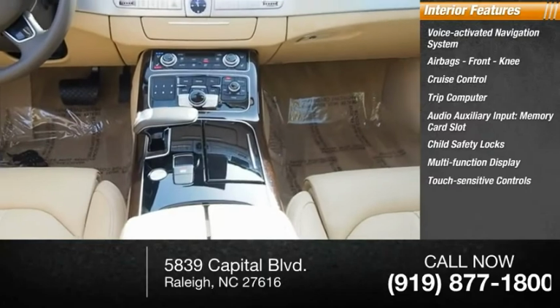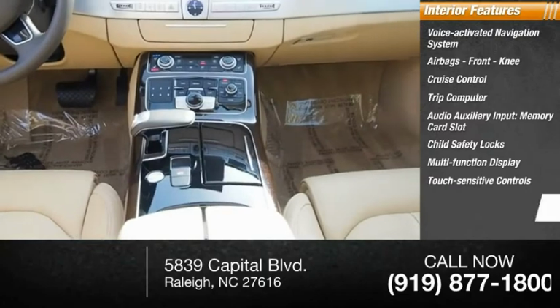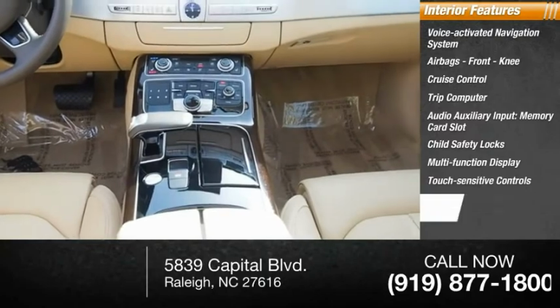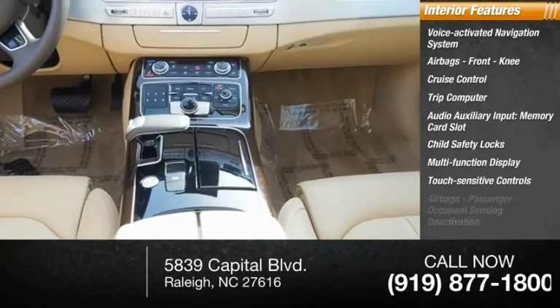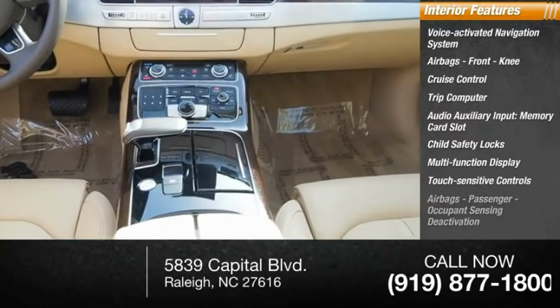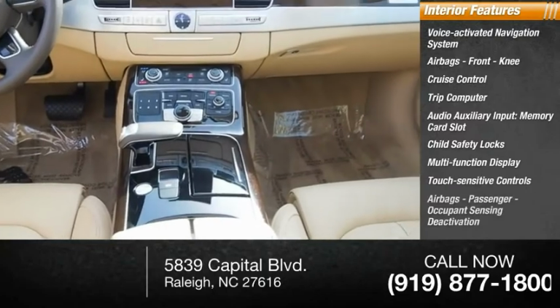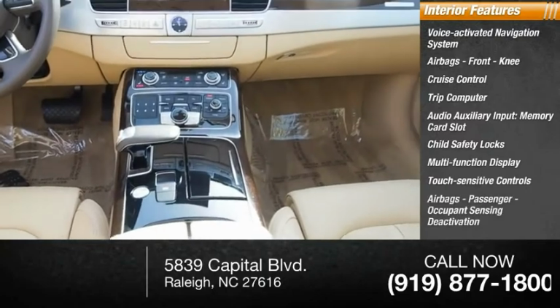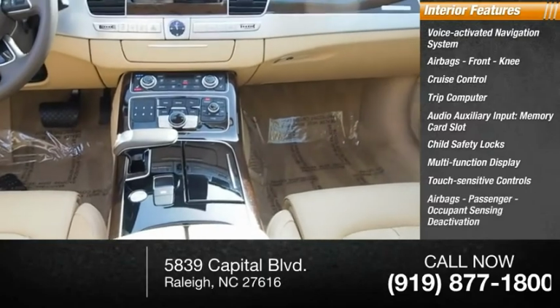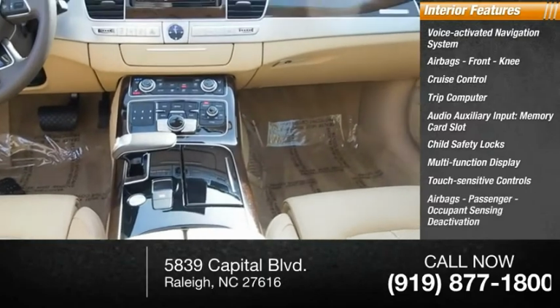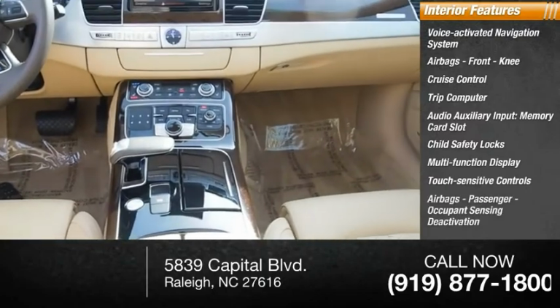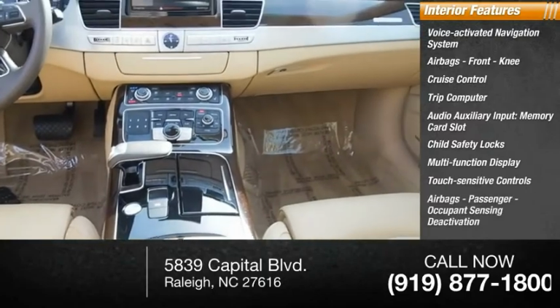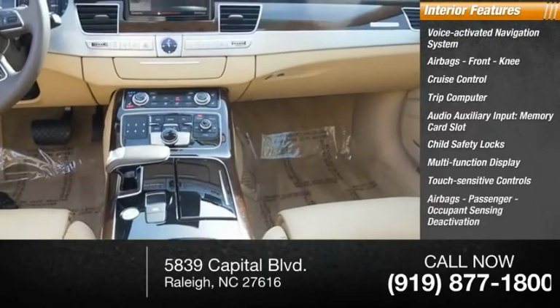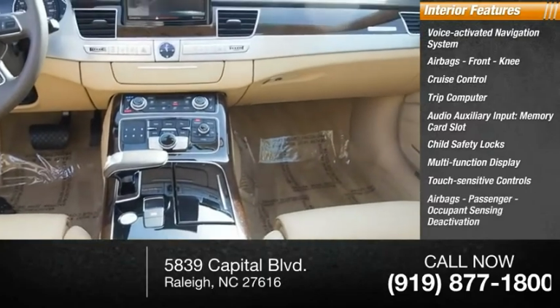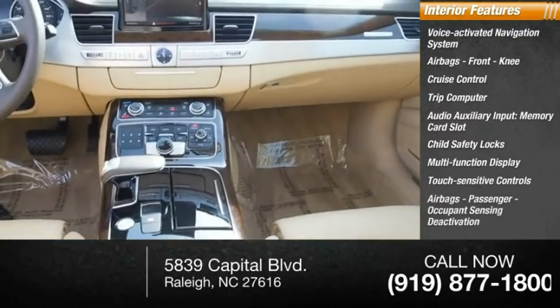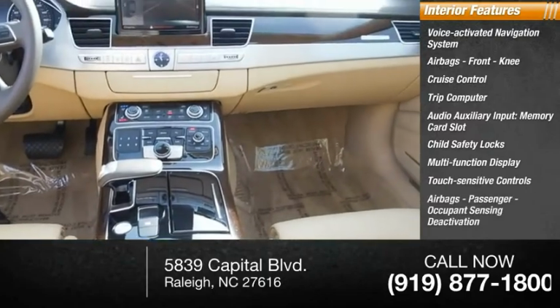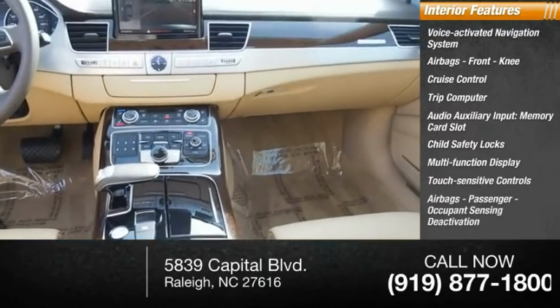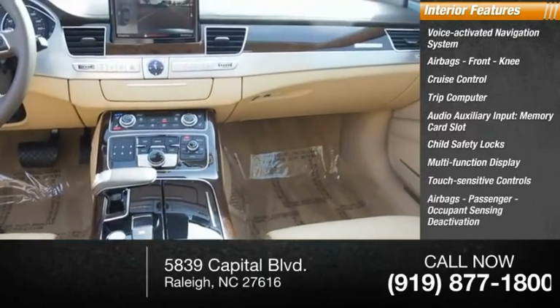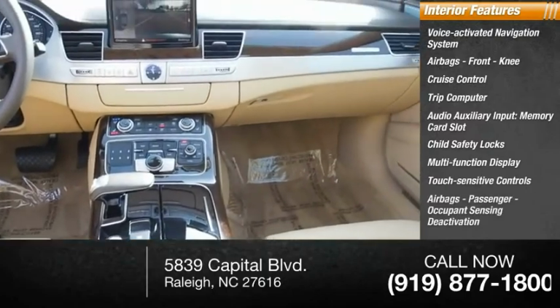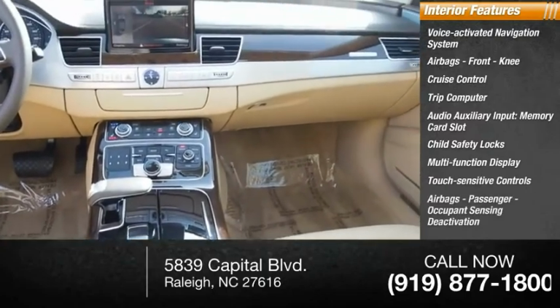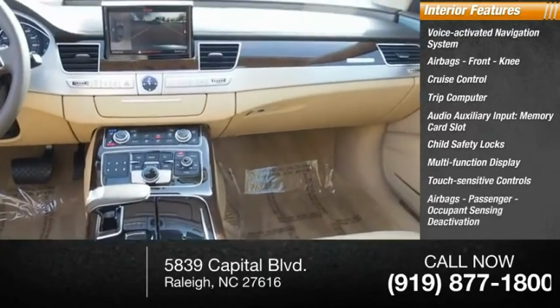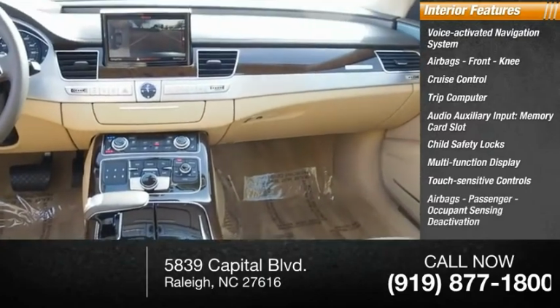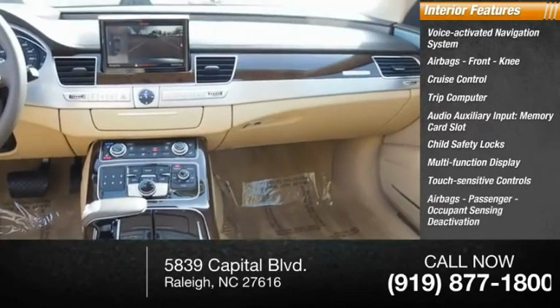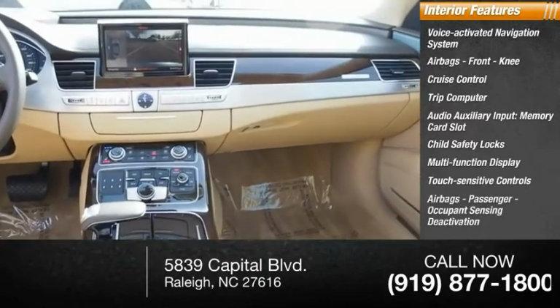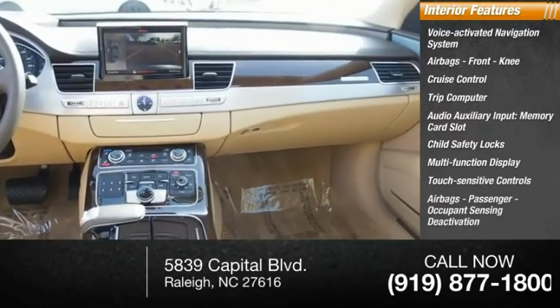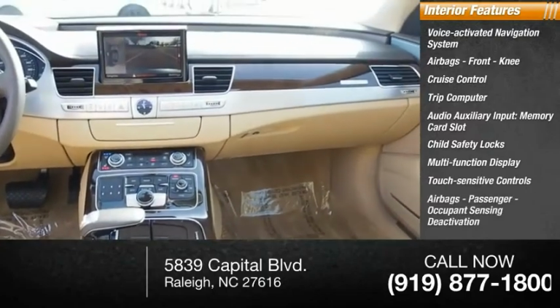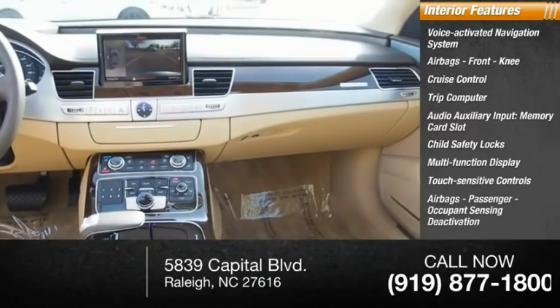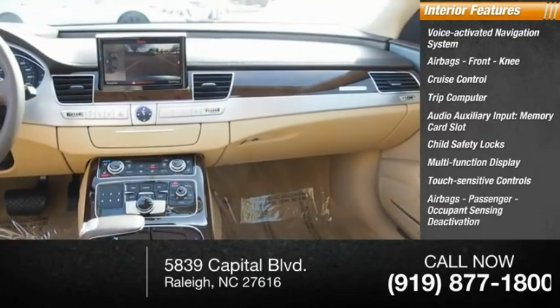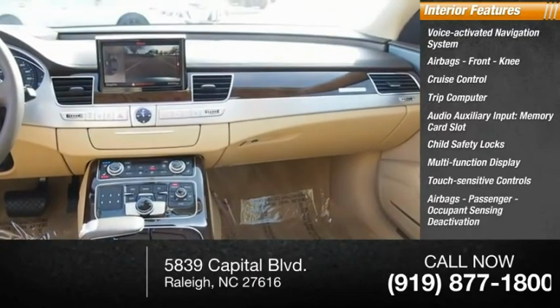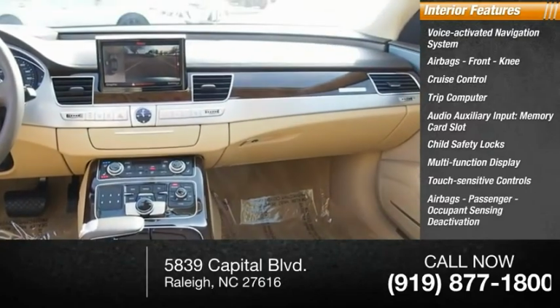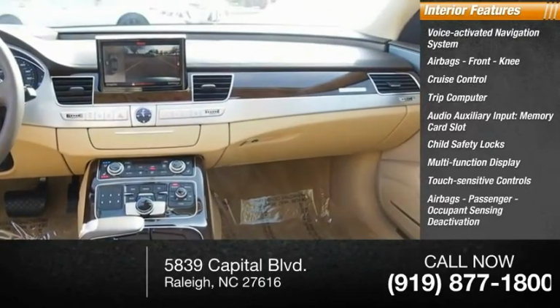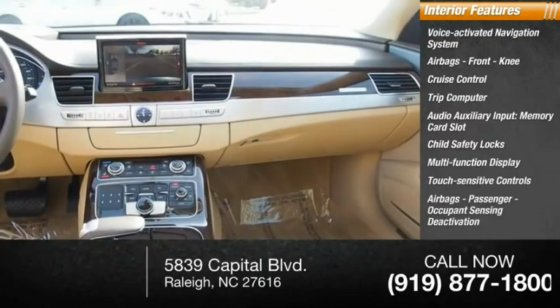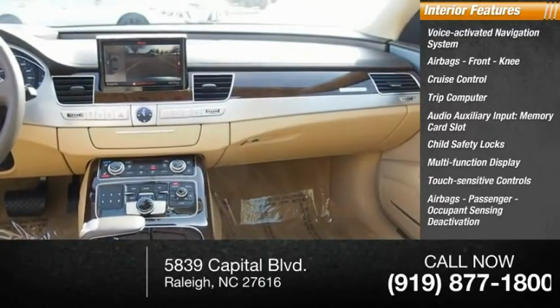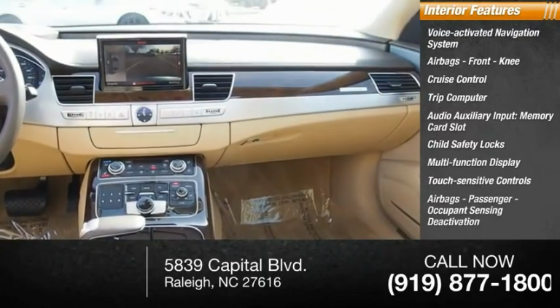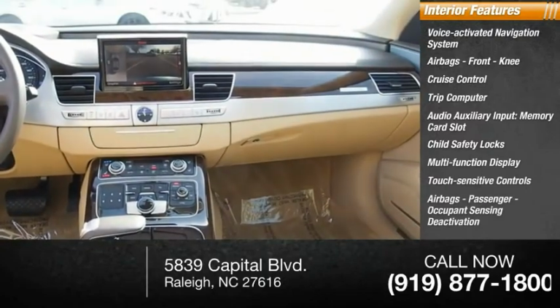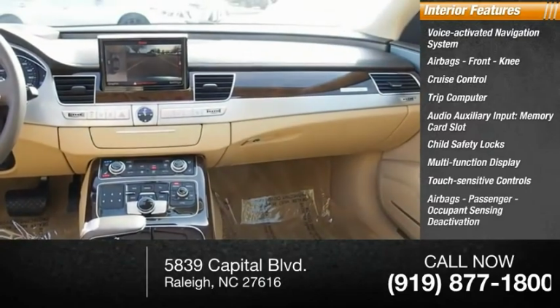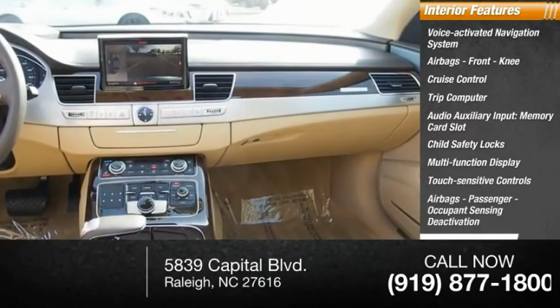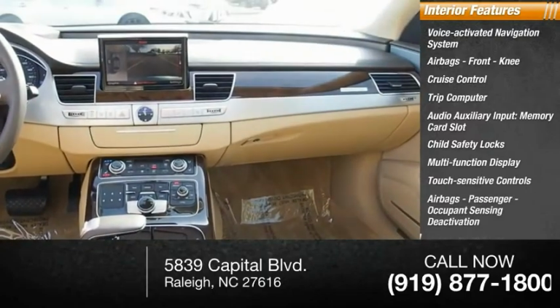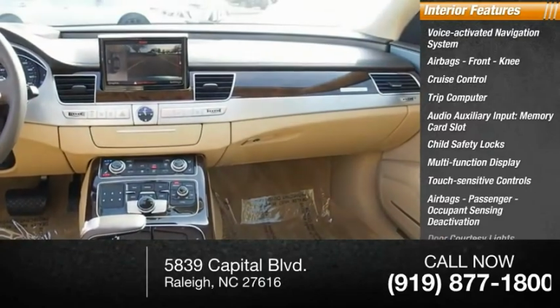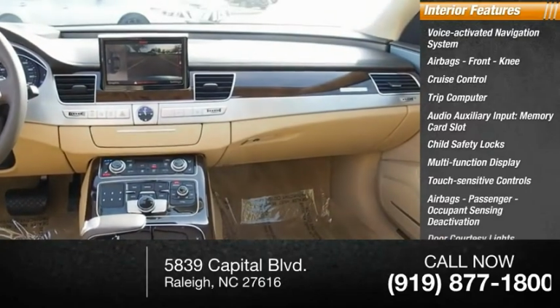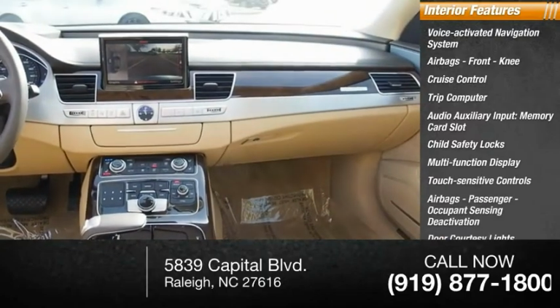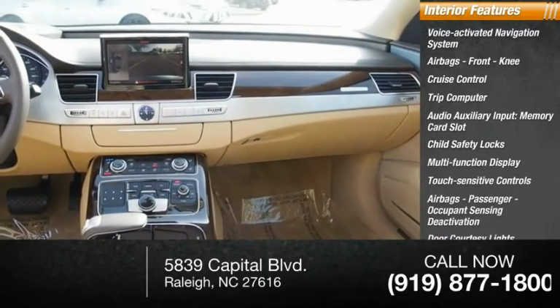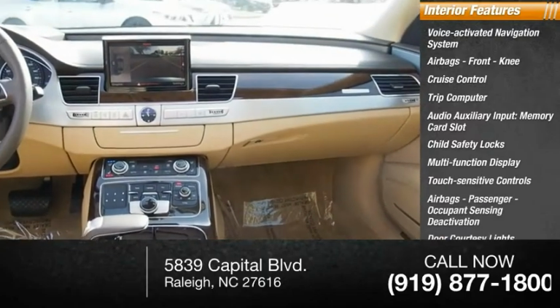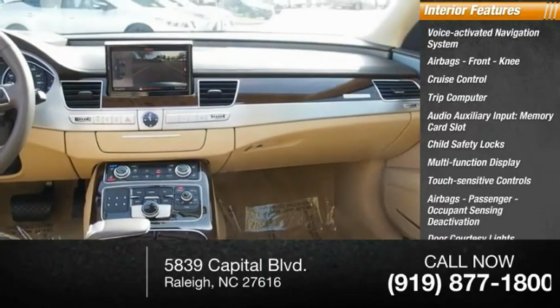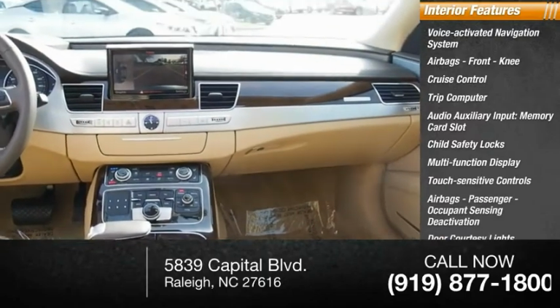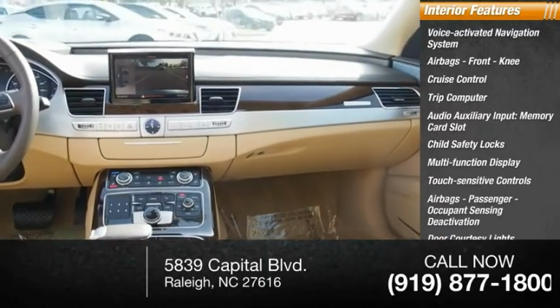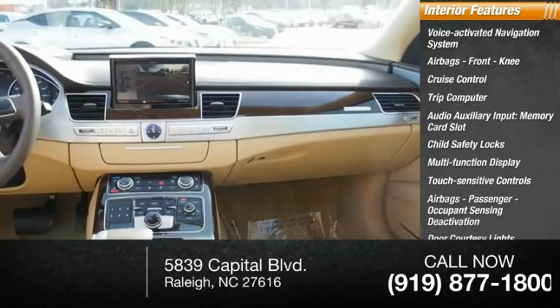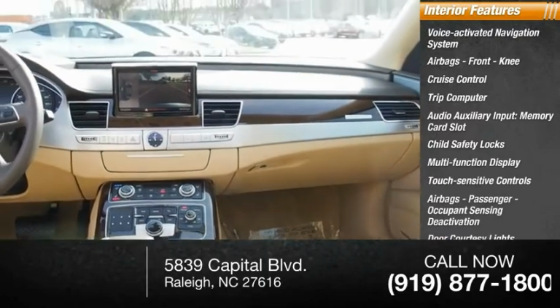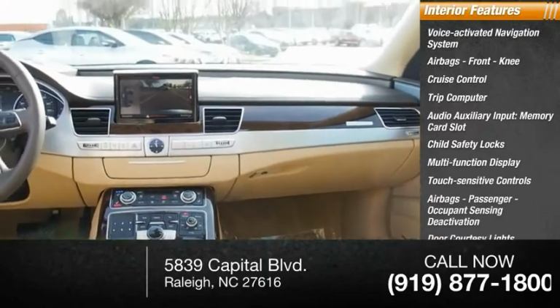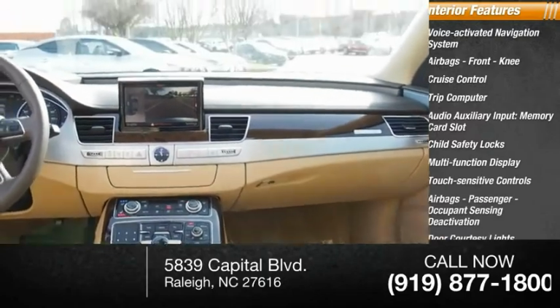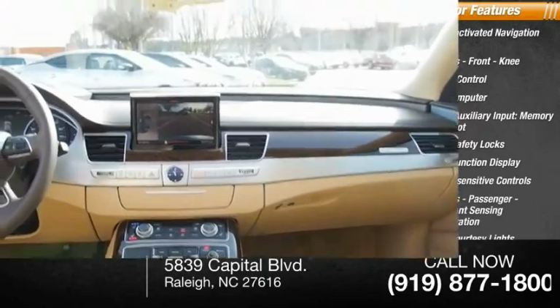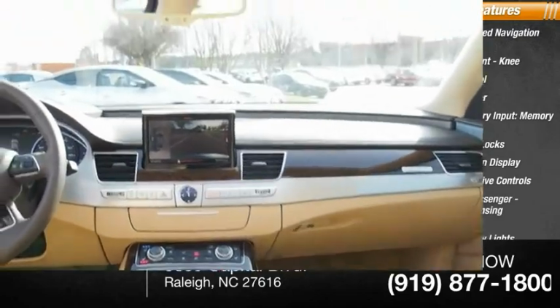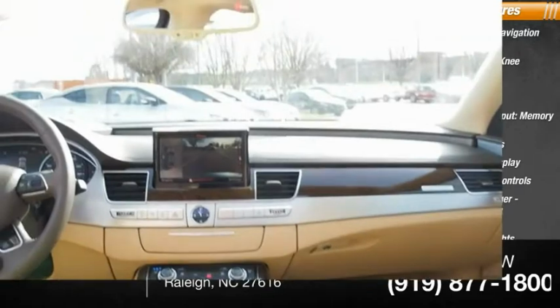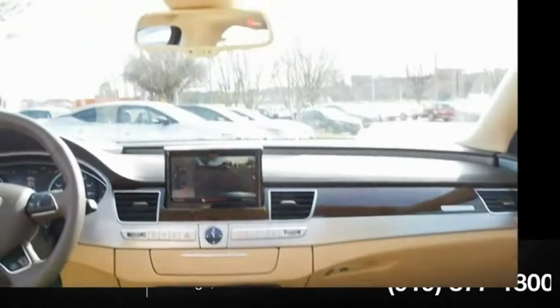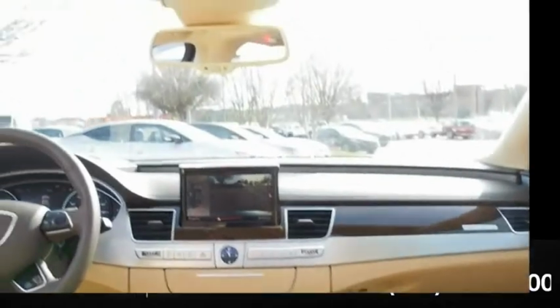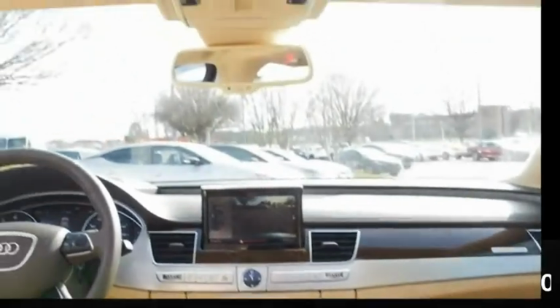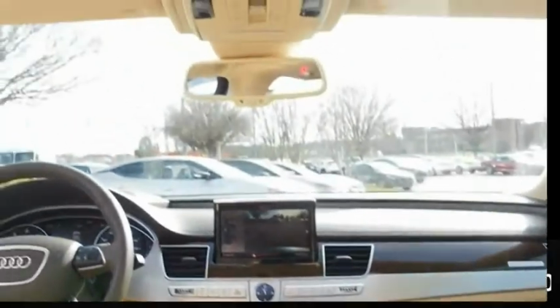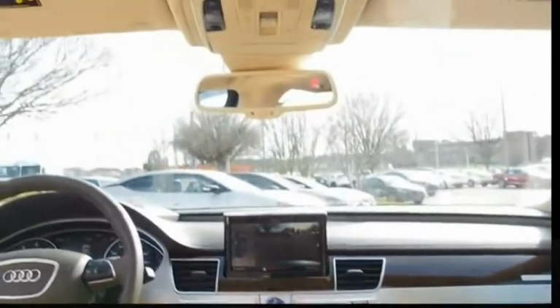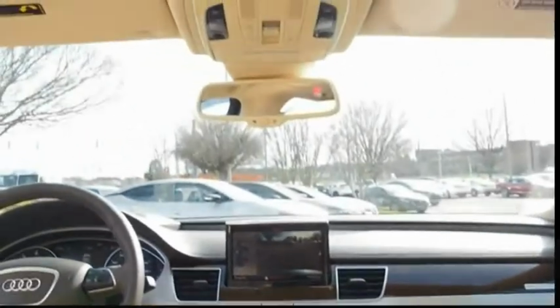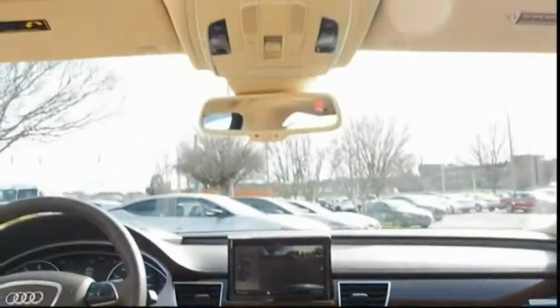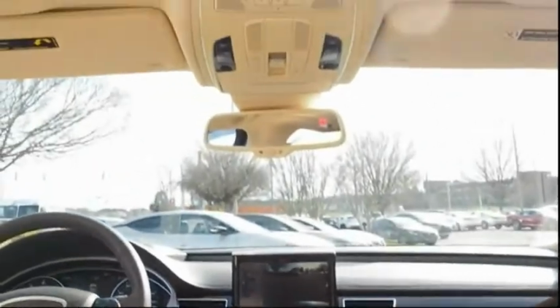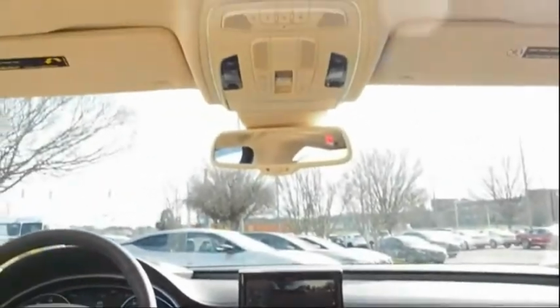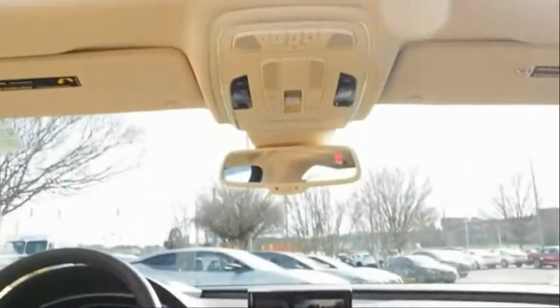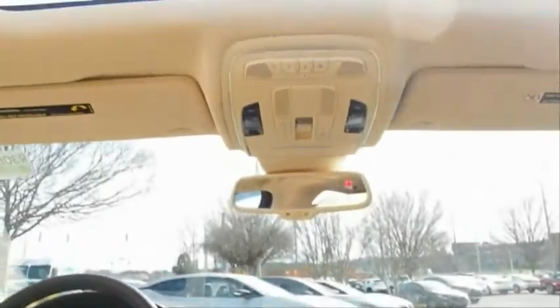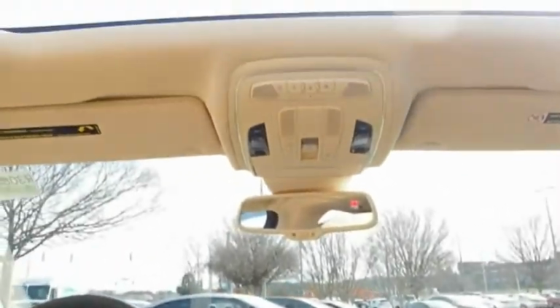Passenger airbag with occupant sensing deactivation, and door courtesy lights. Come take a test drive today.